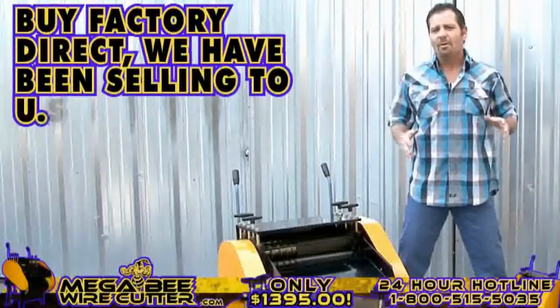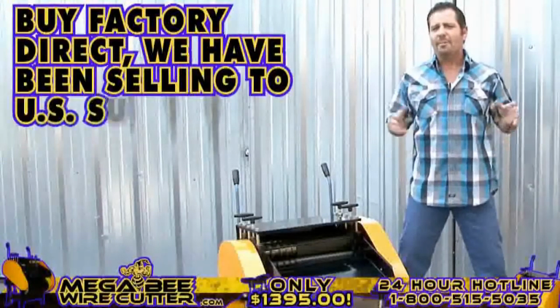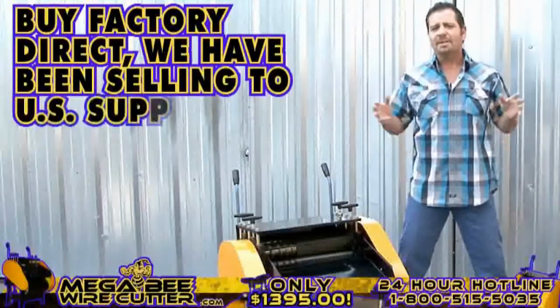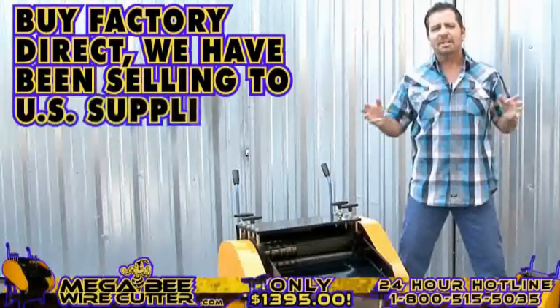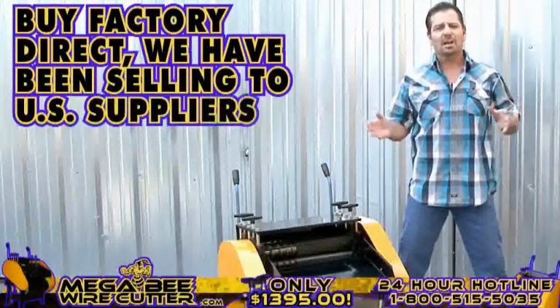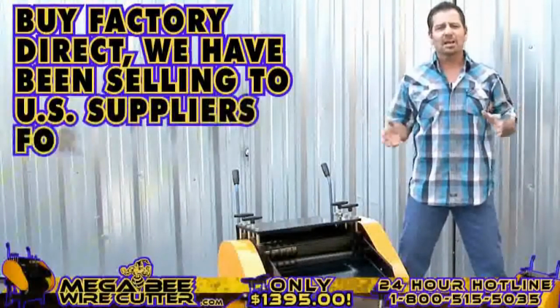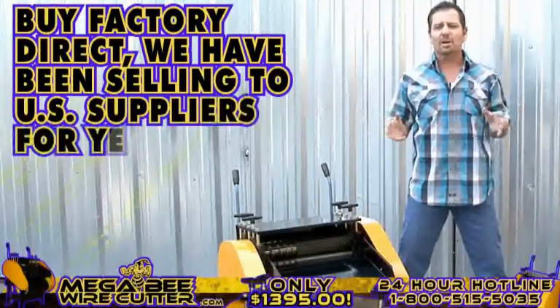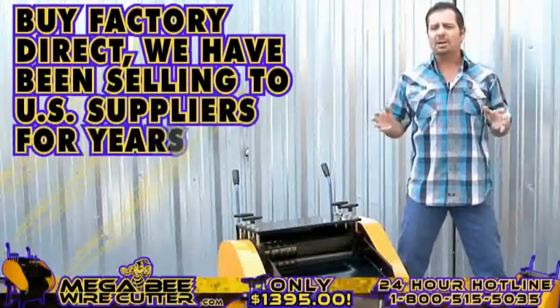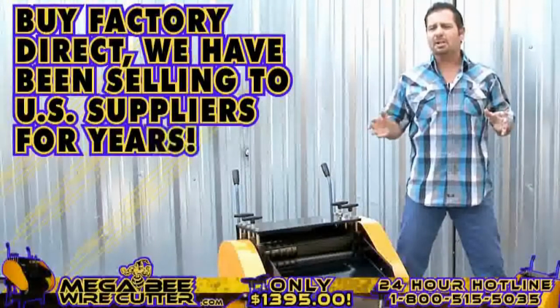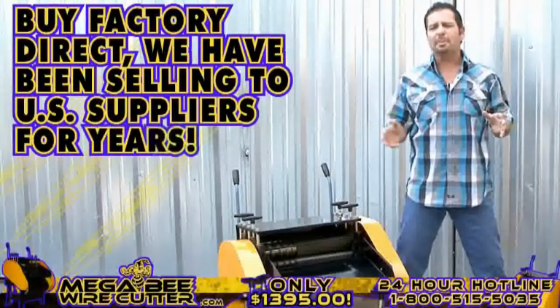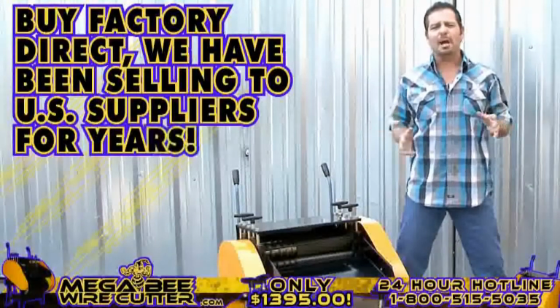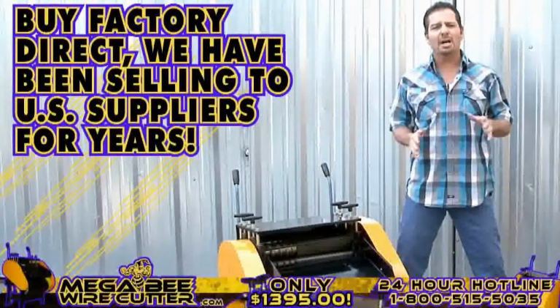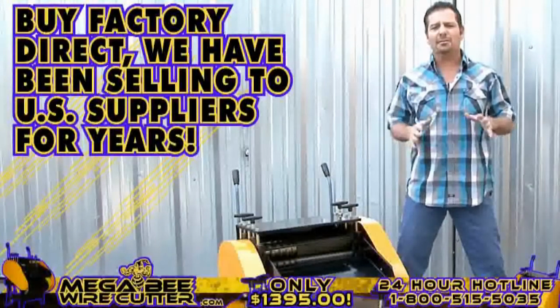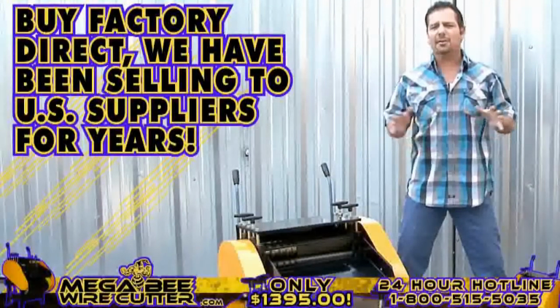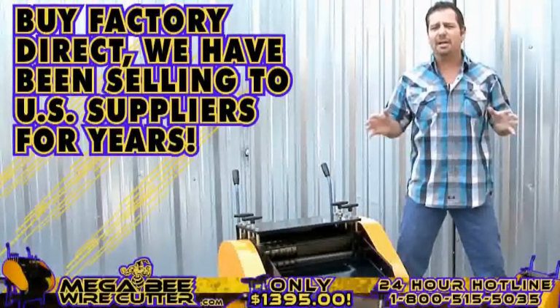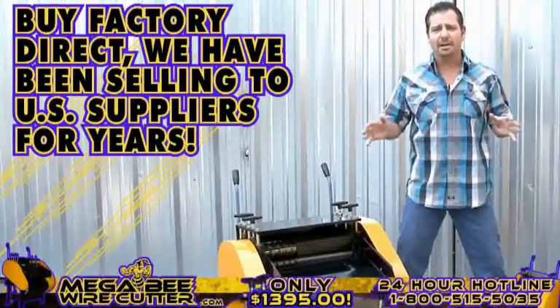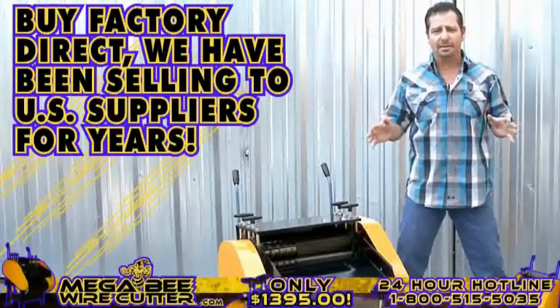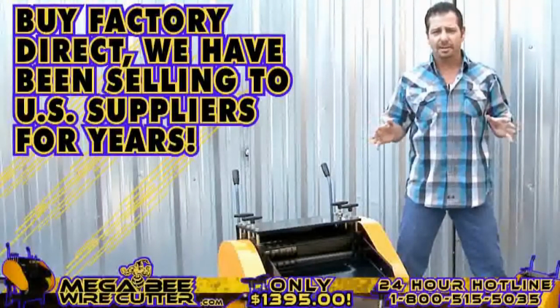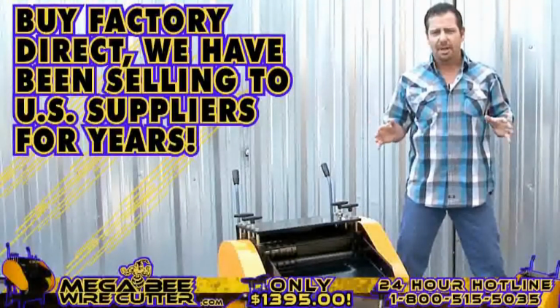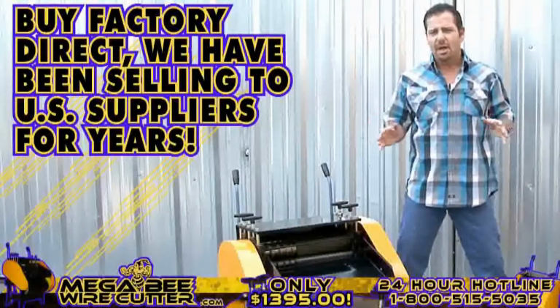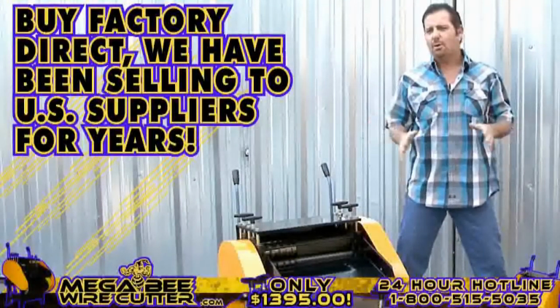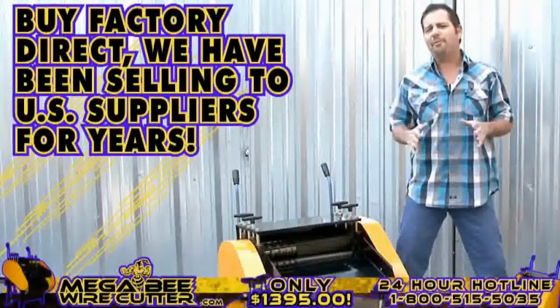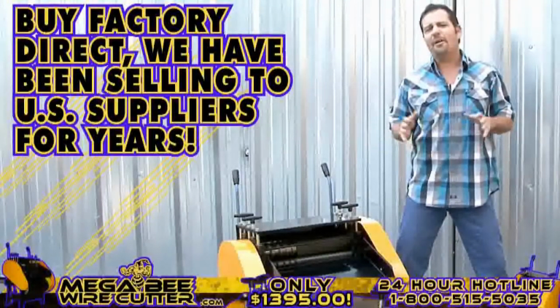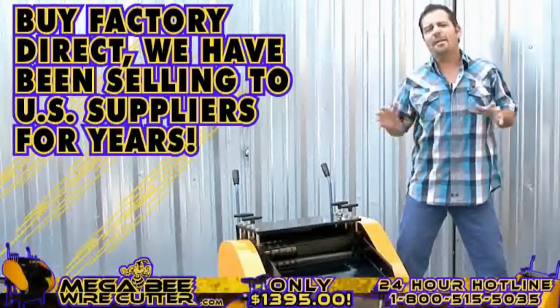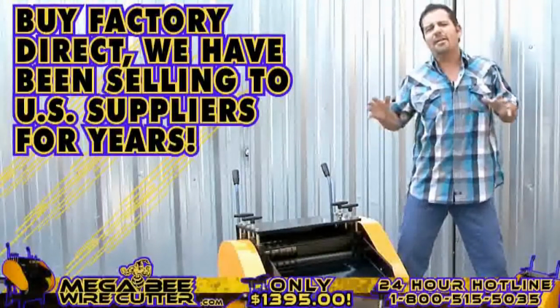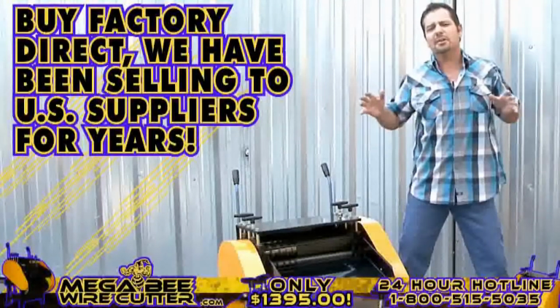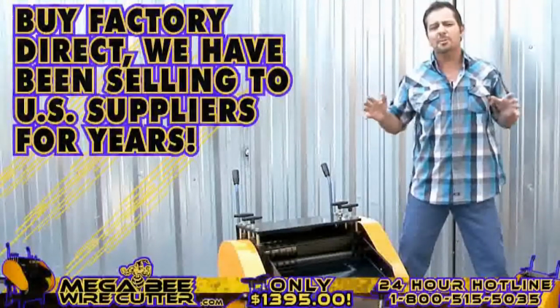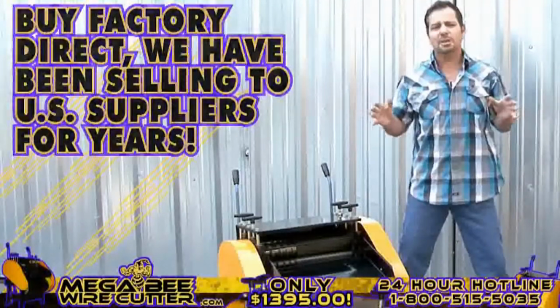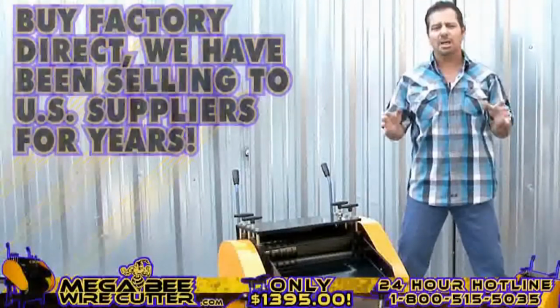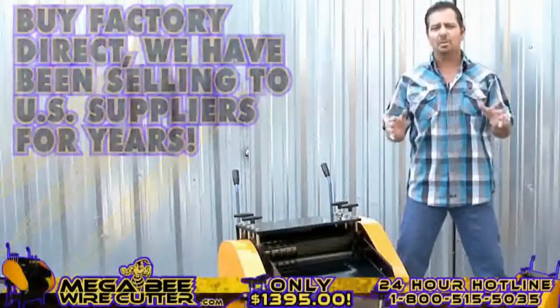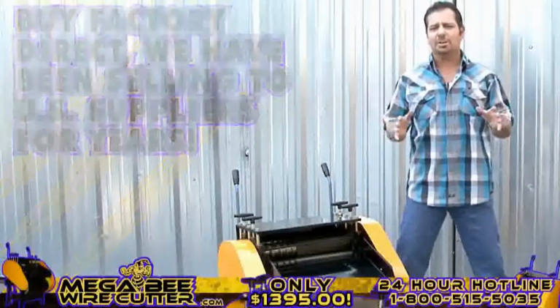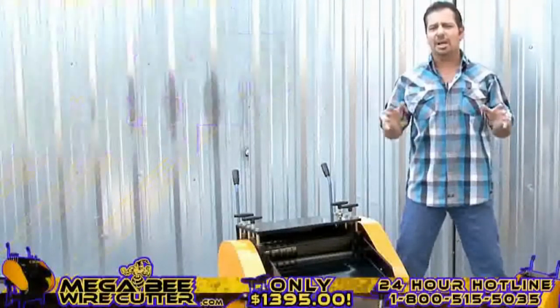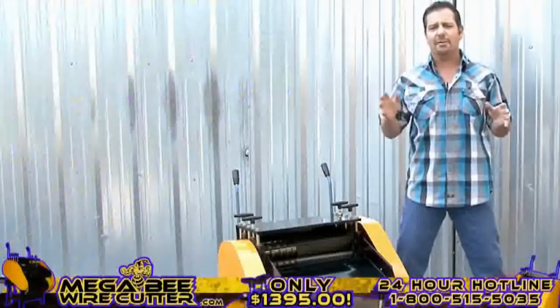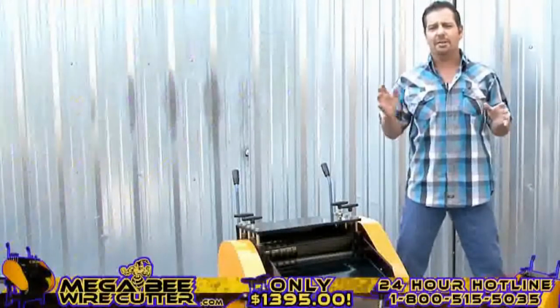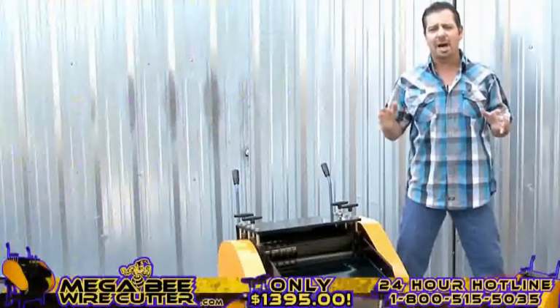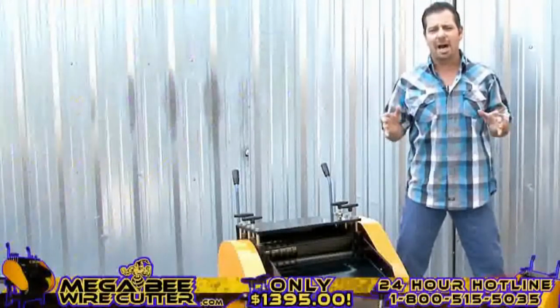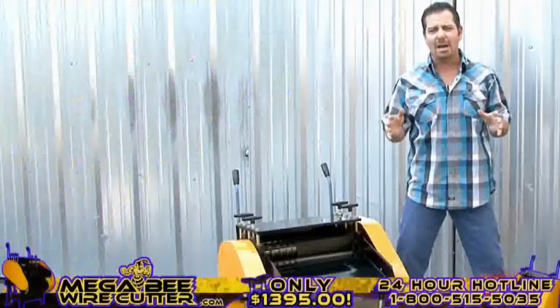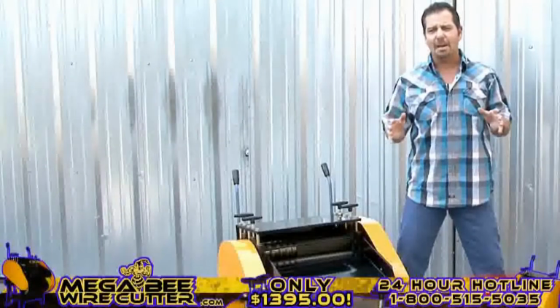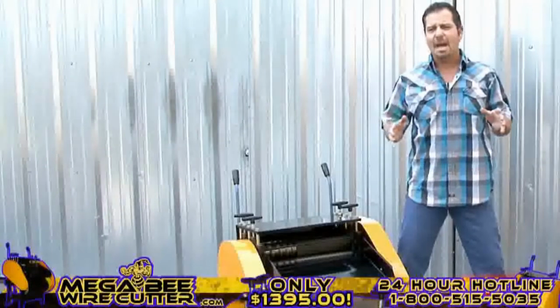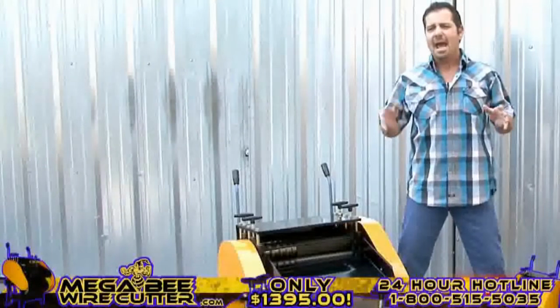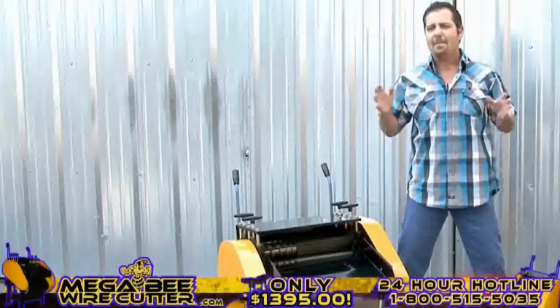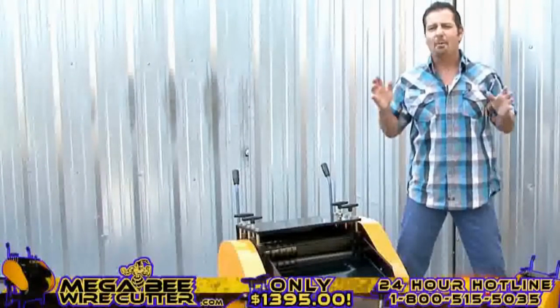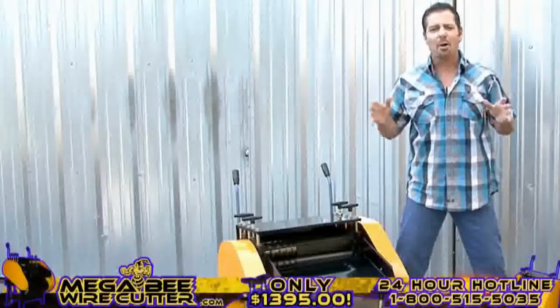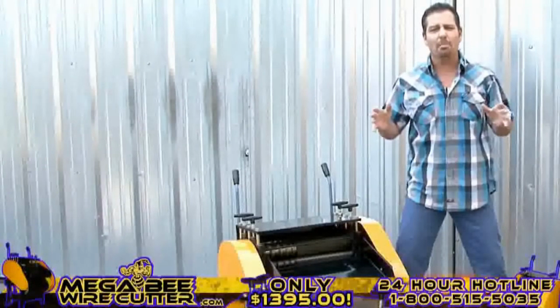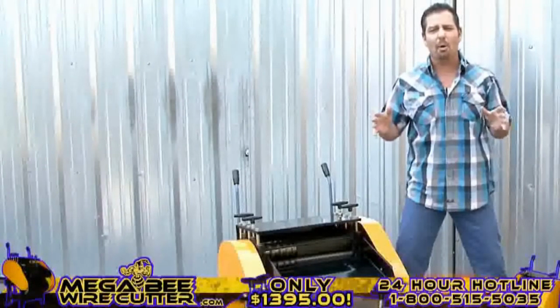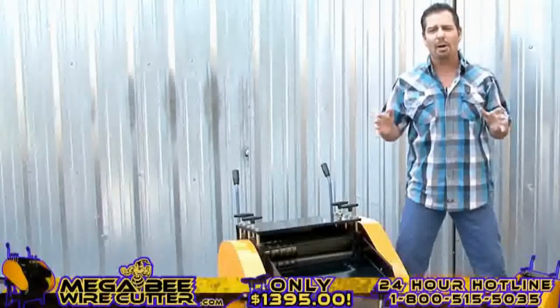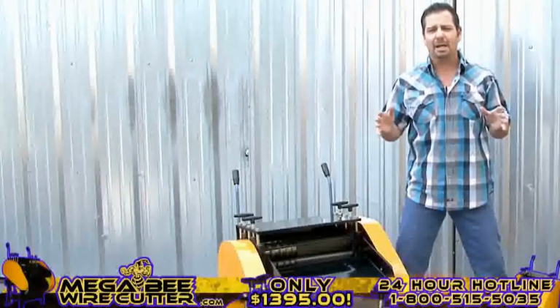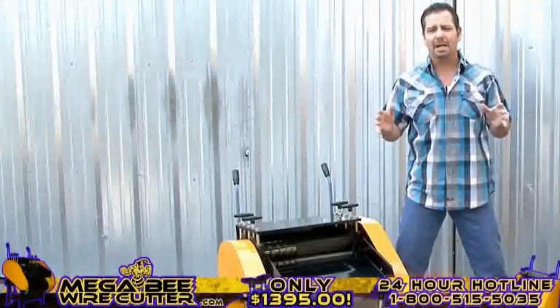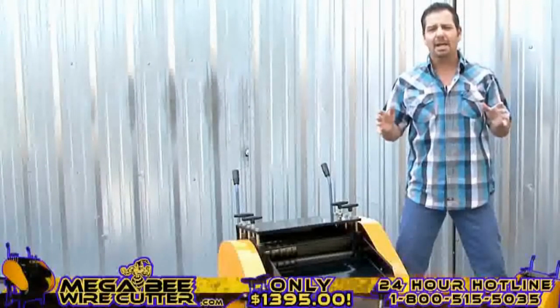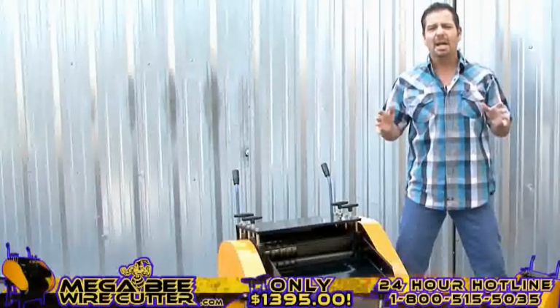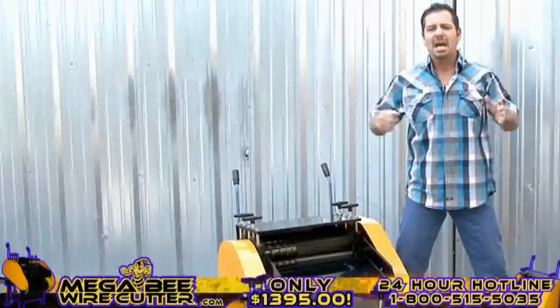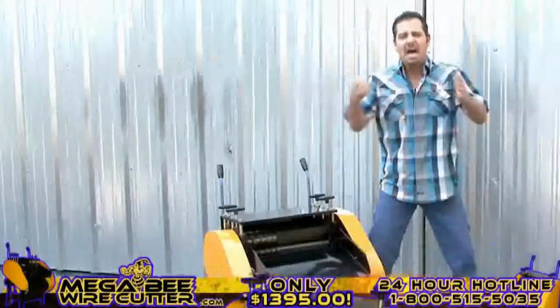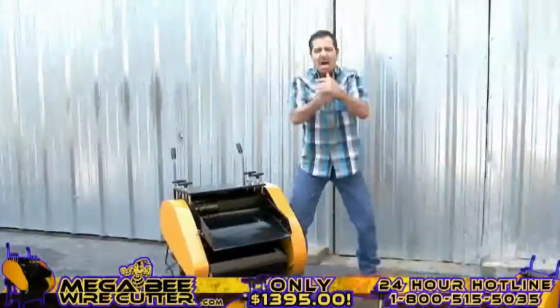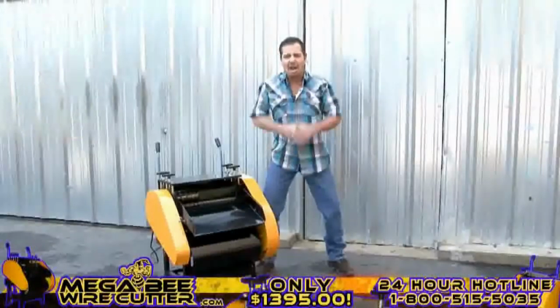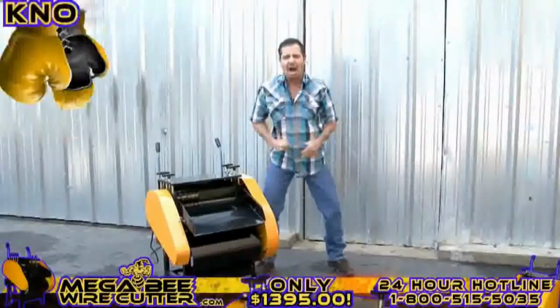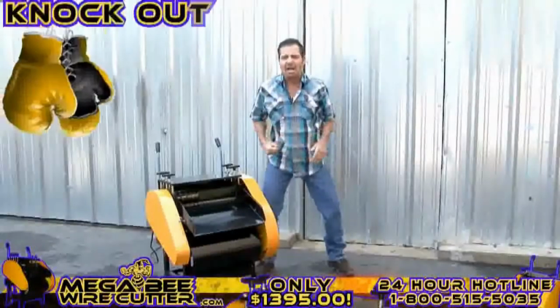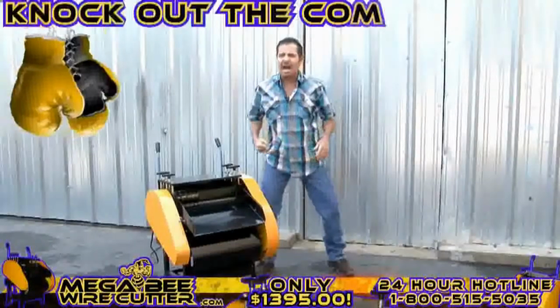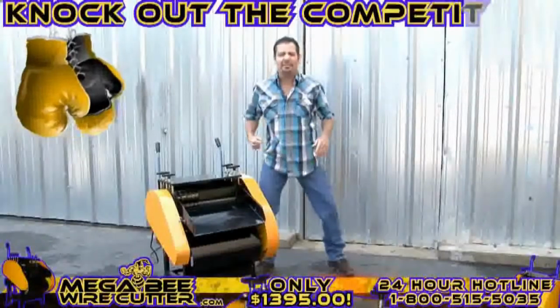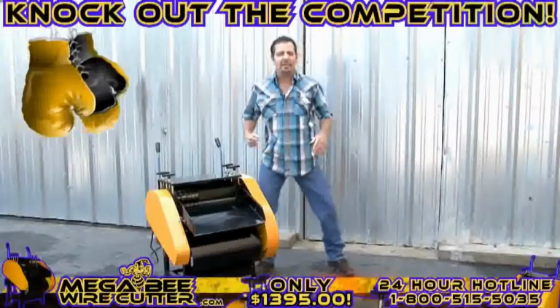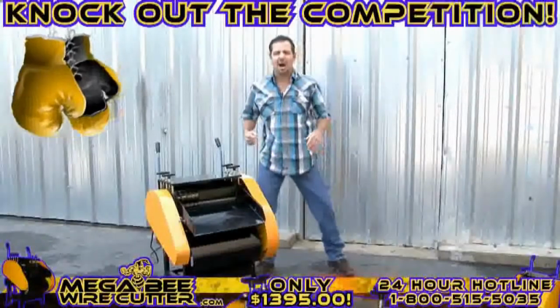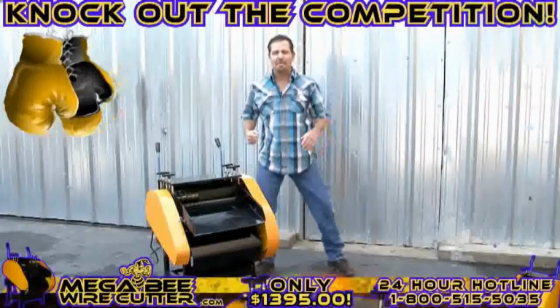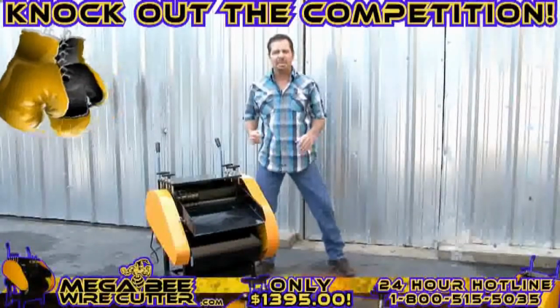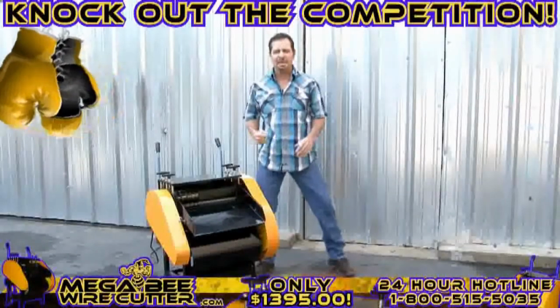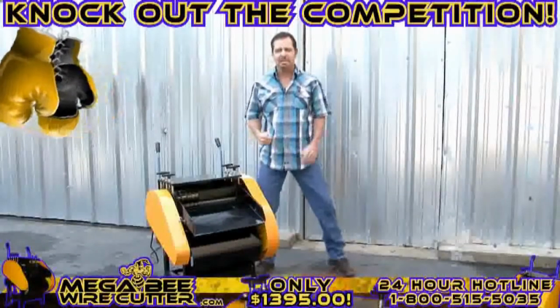By Factory Direct, we've been selling to U.S. suppliers for years. You will find that this machine will save you time, and more importantly, knock out the competition.